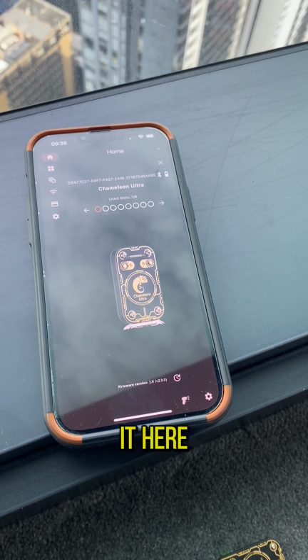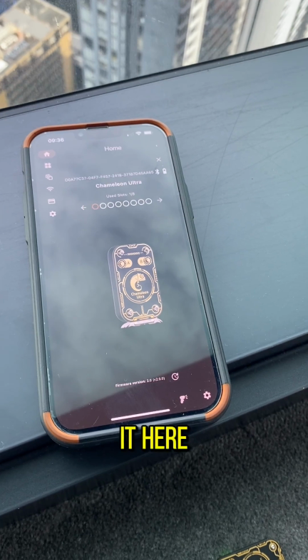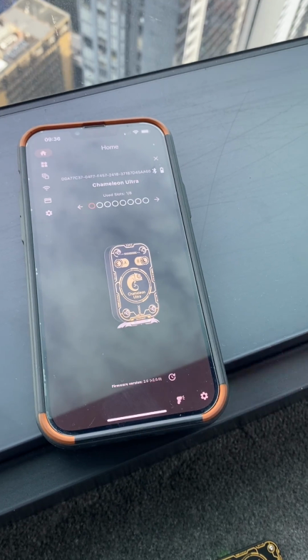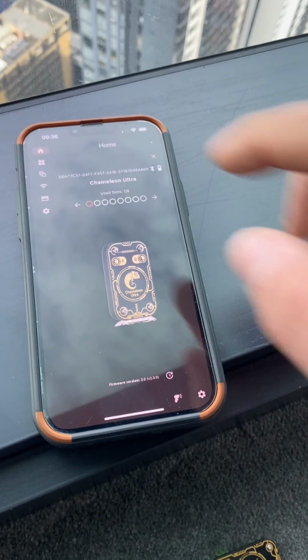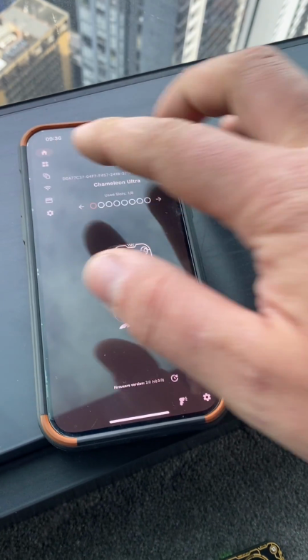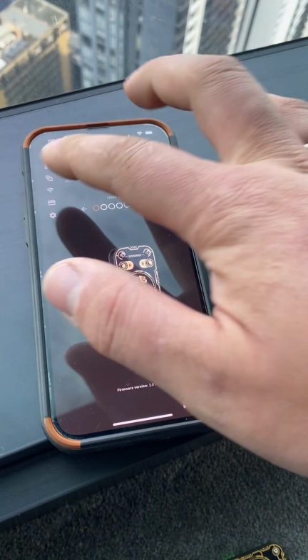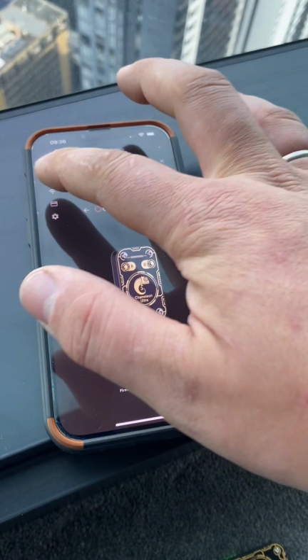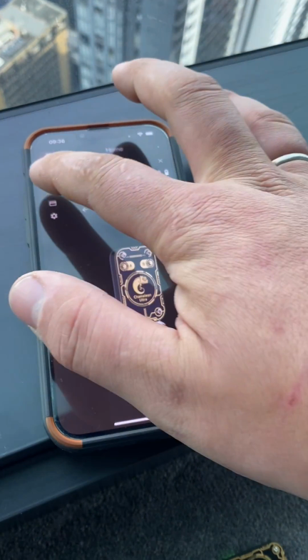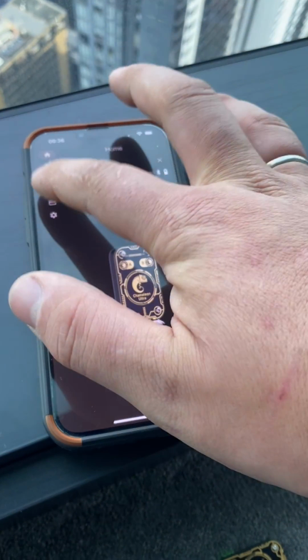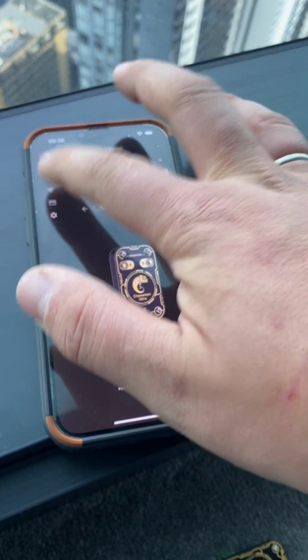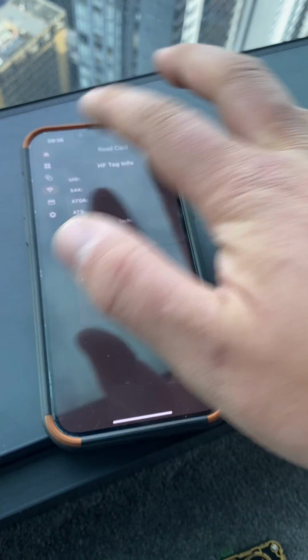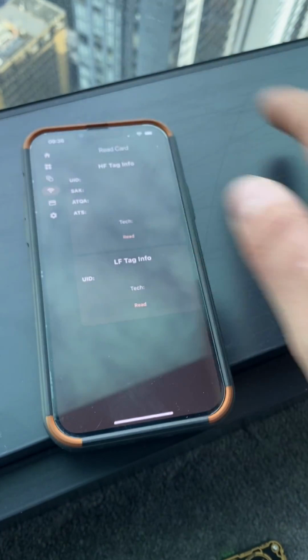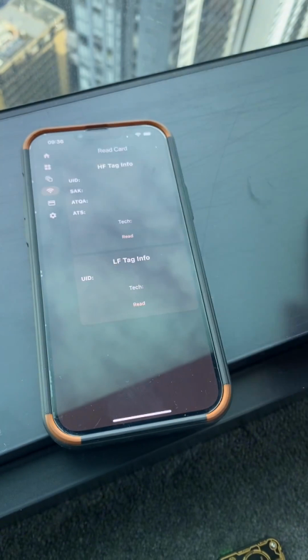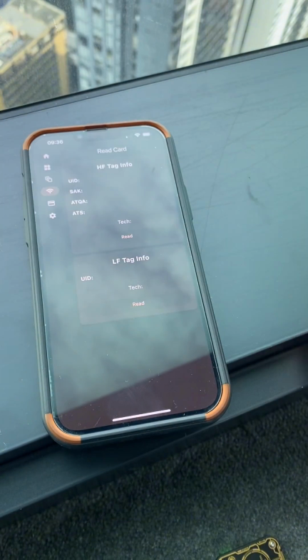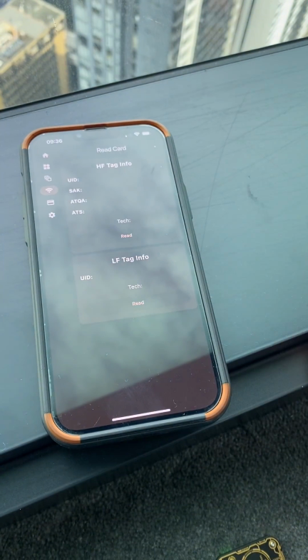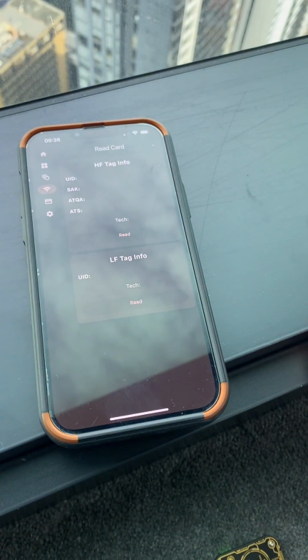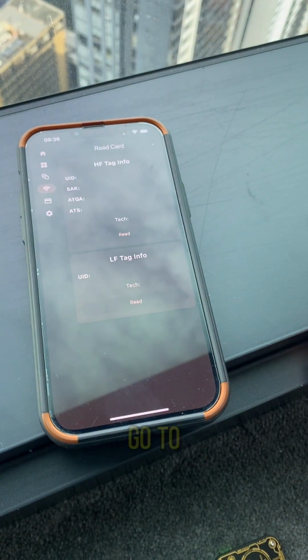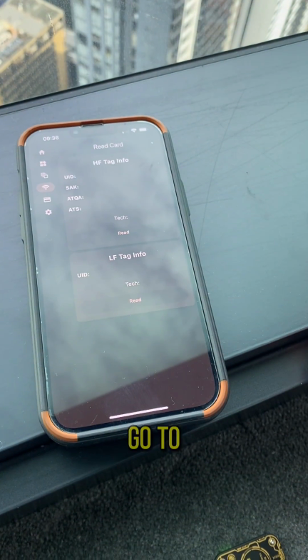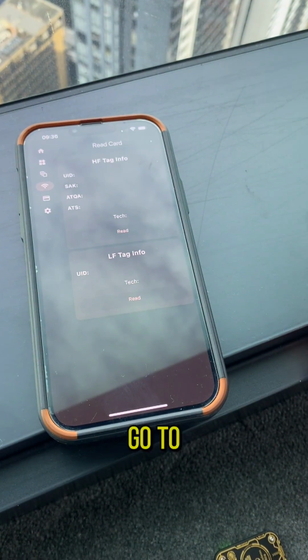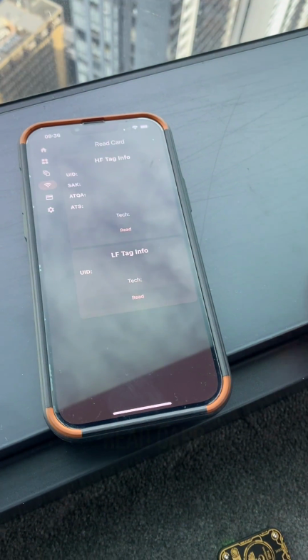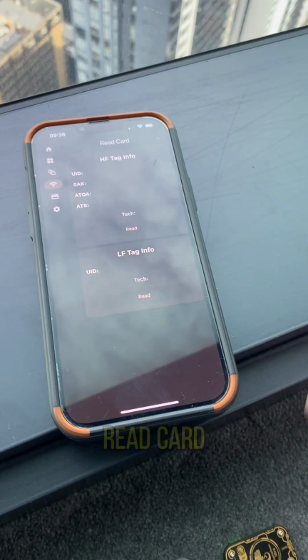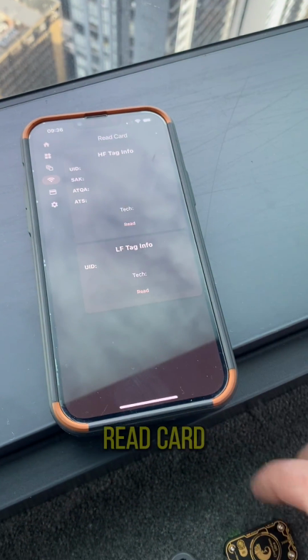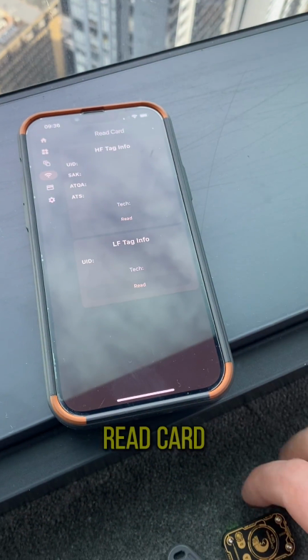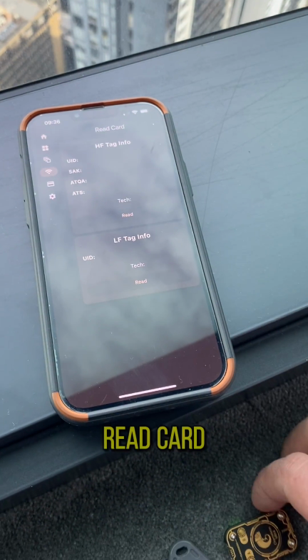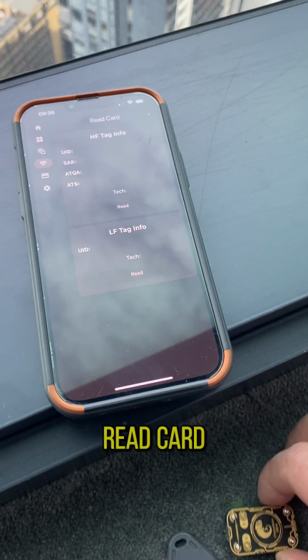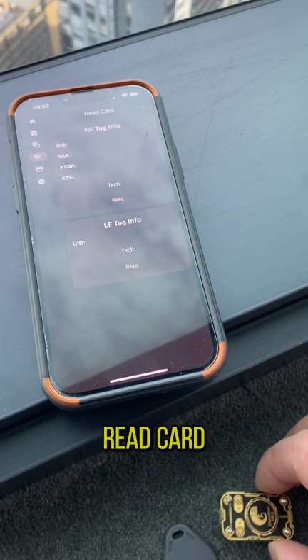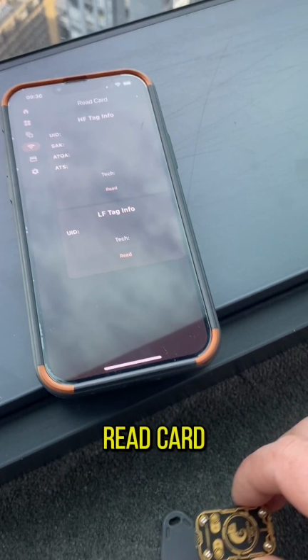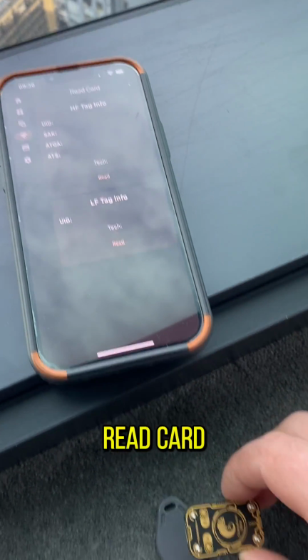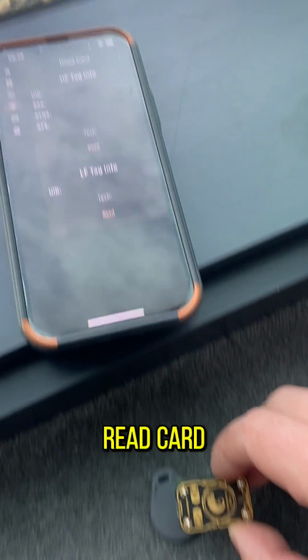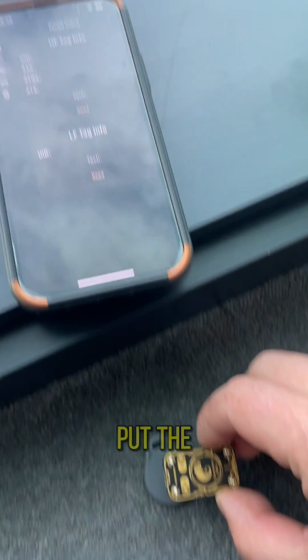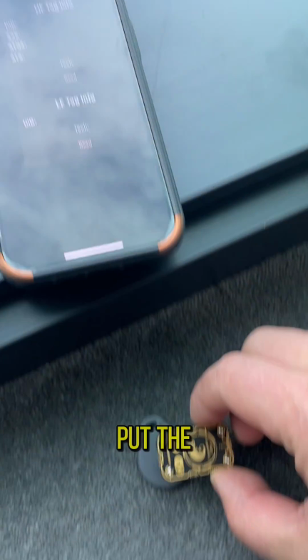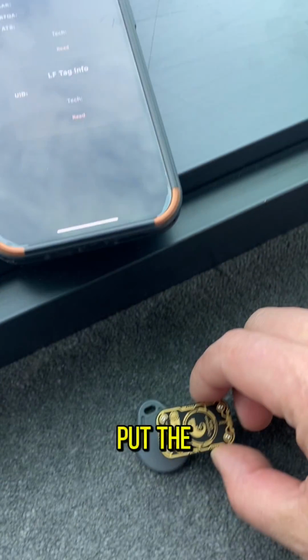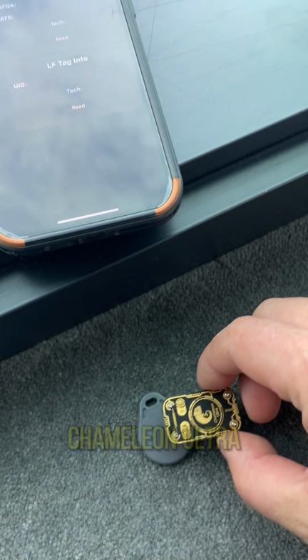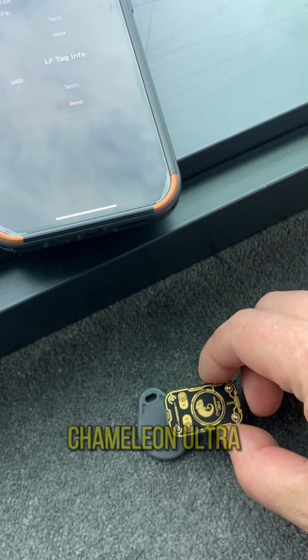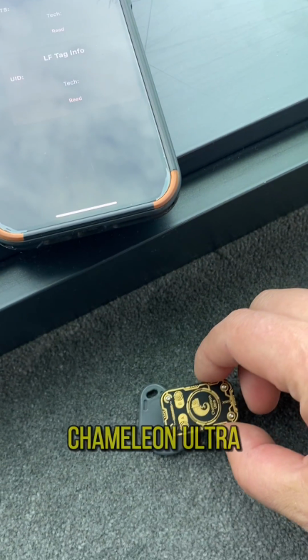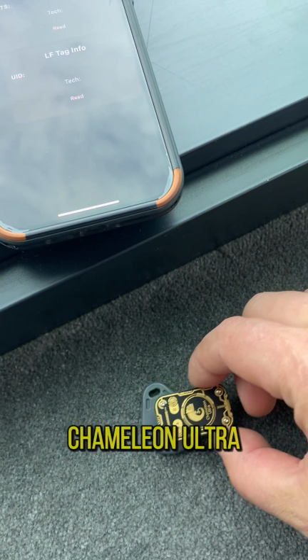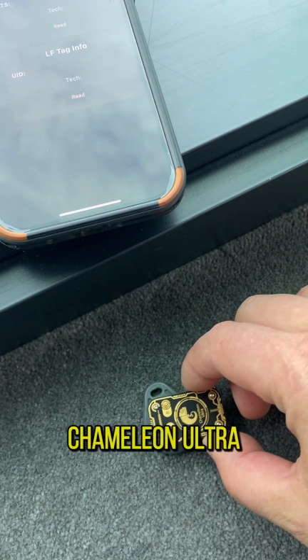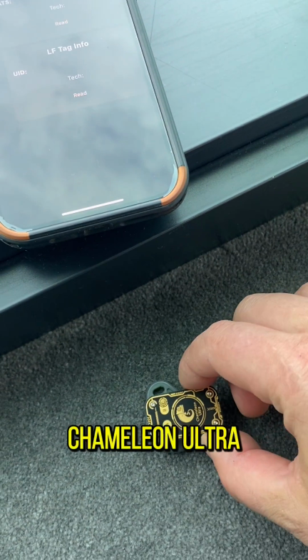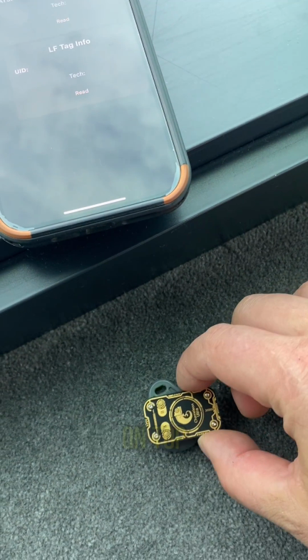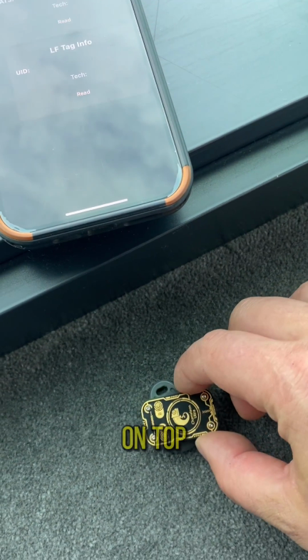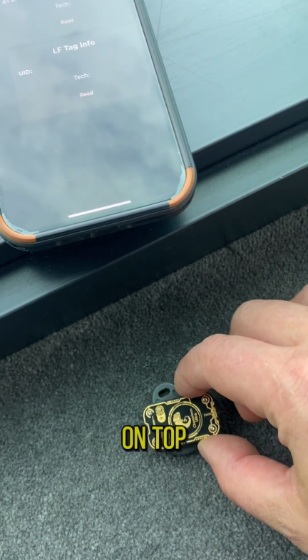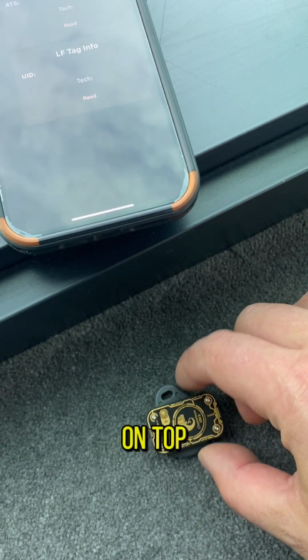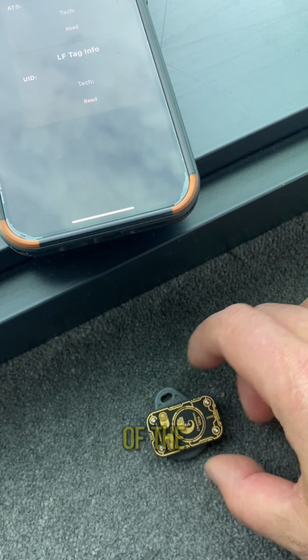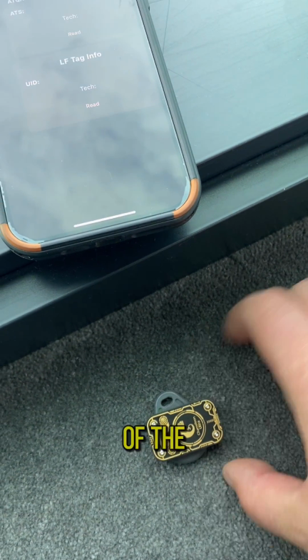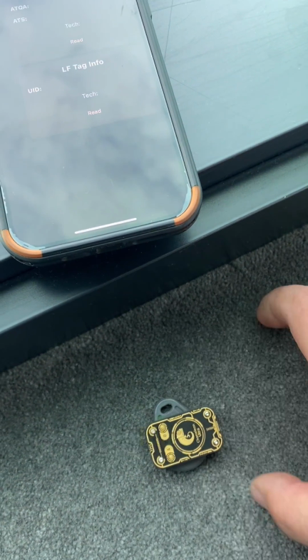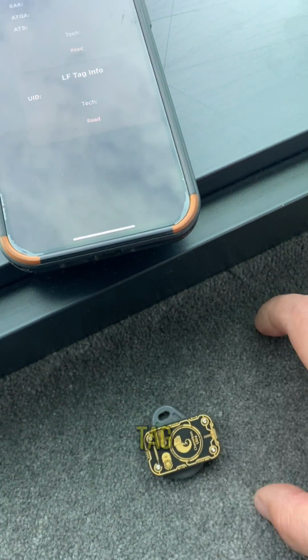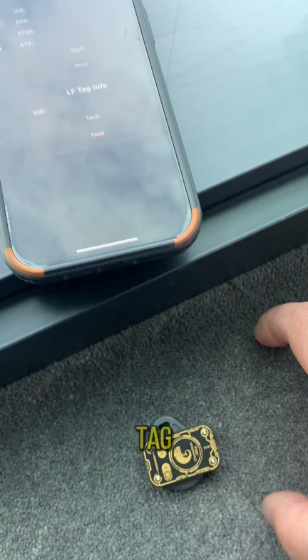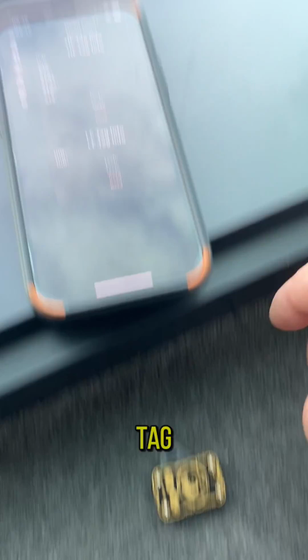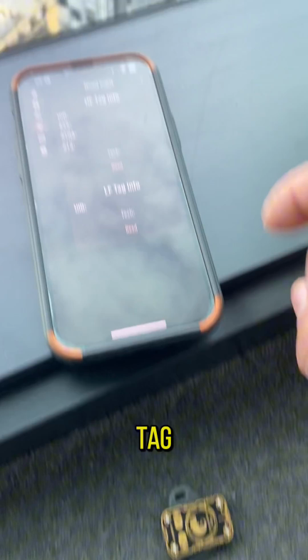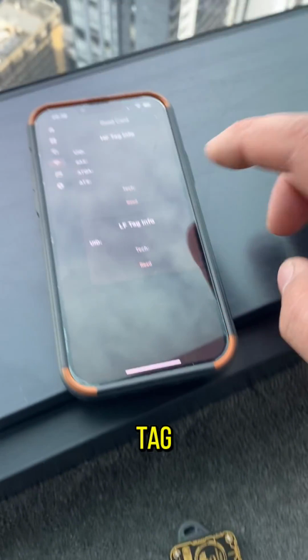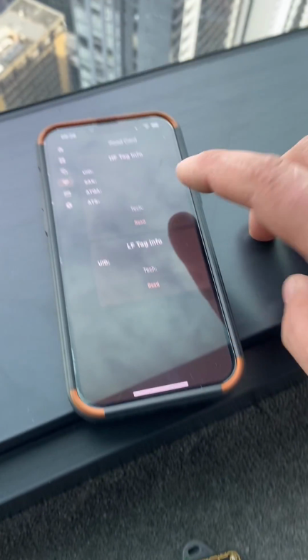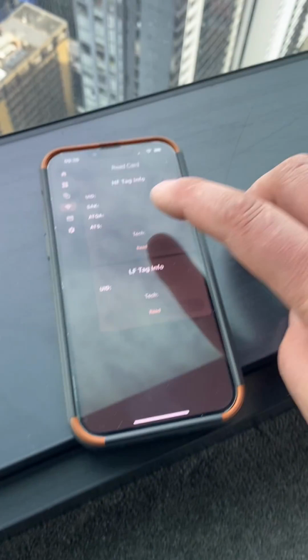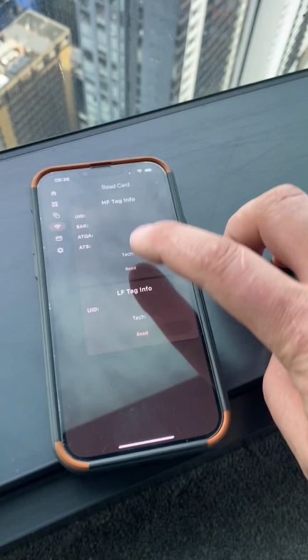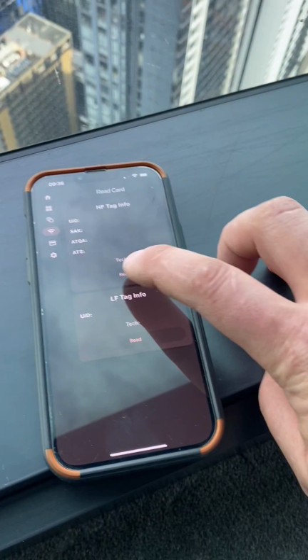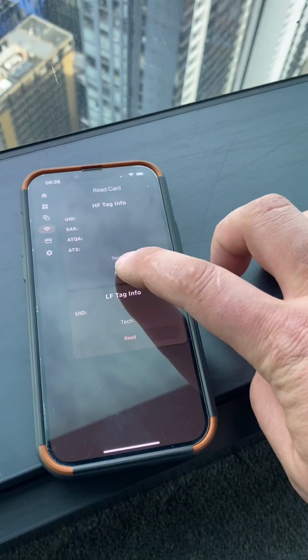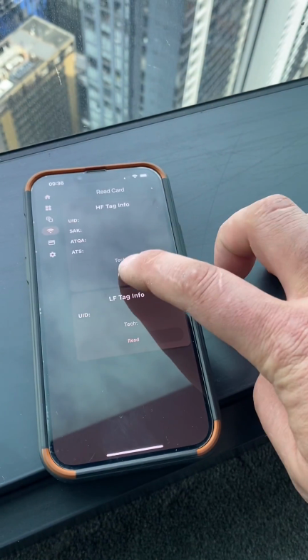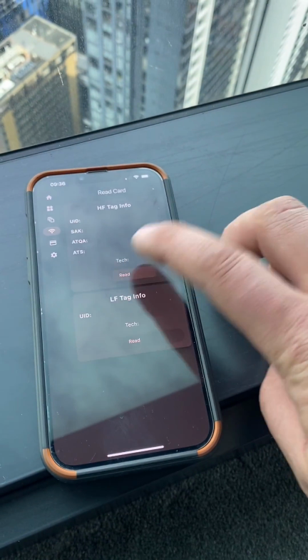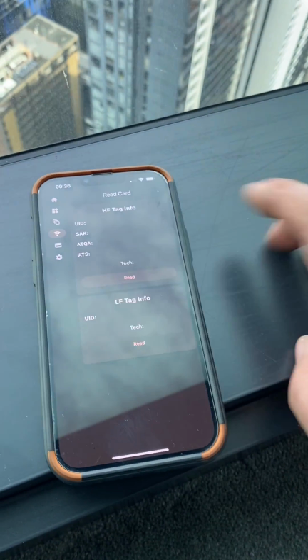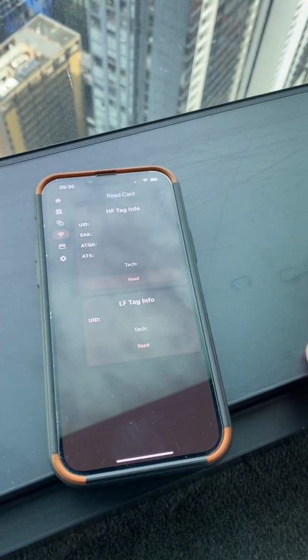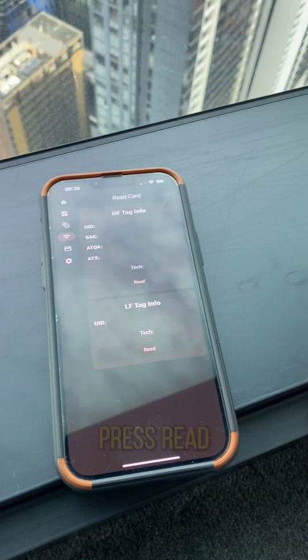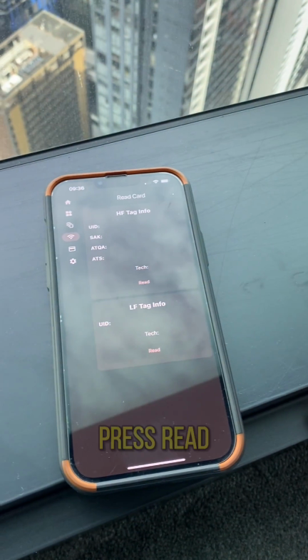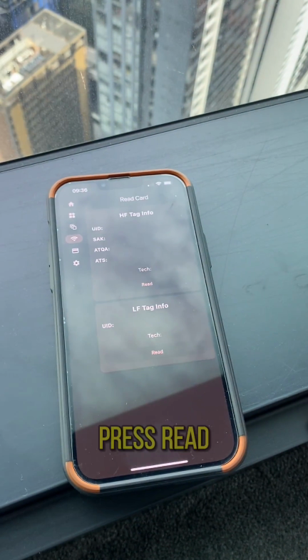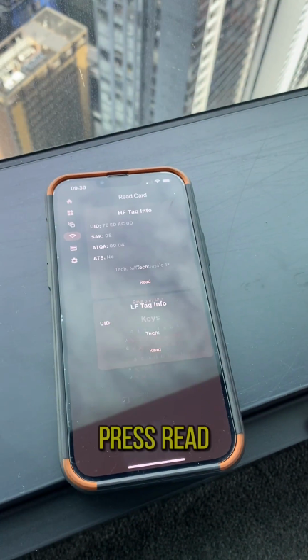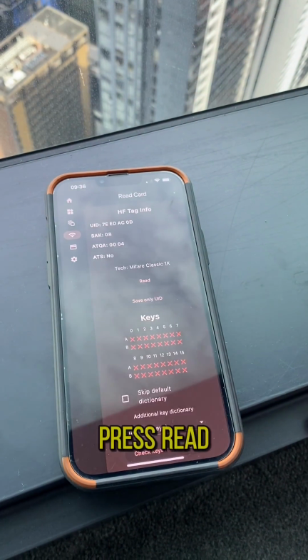Go to read card, put the Chameleon Ultra on top of the tag, and press read.